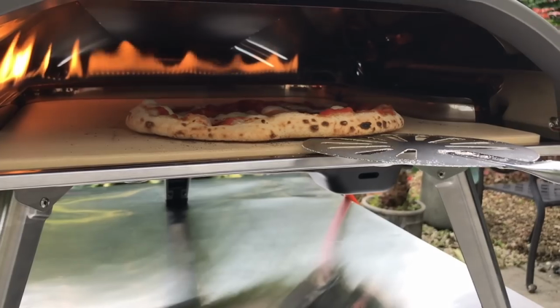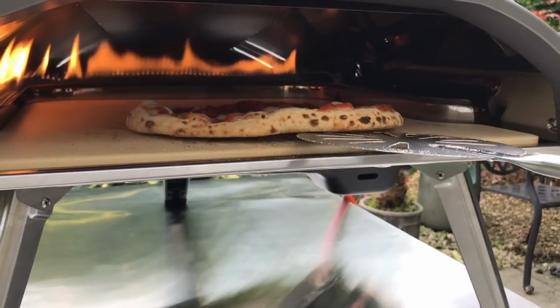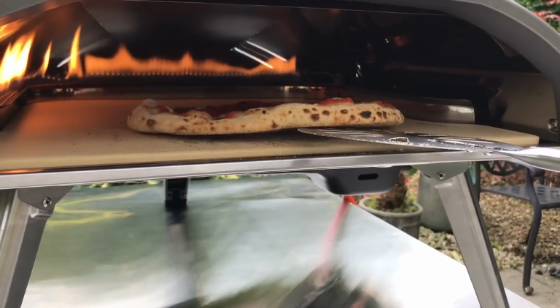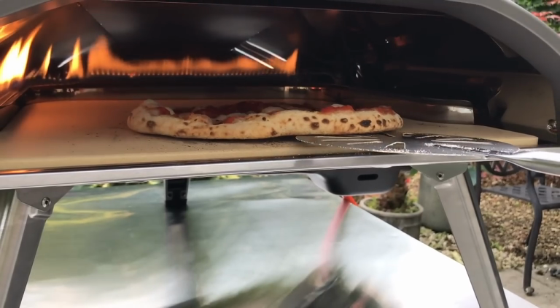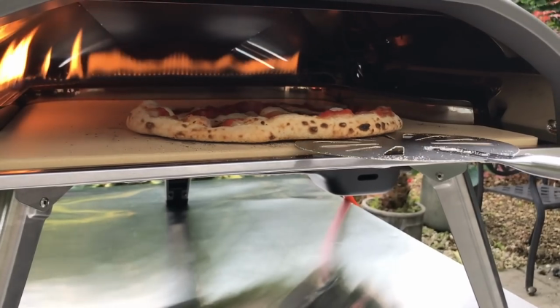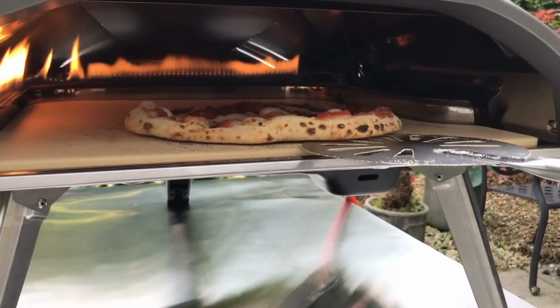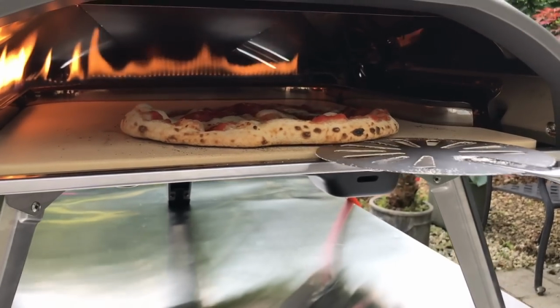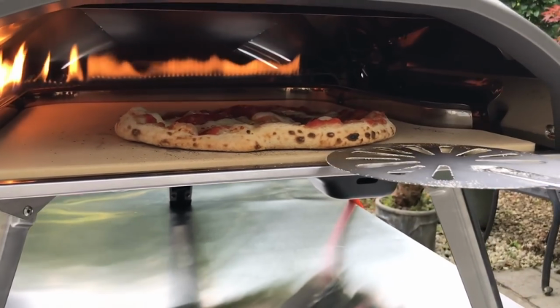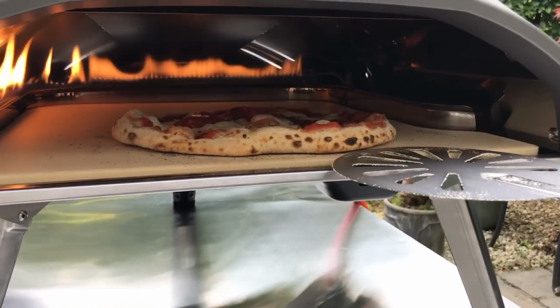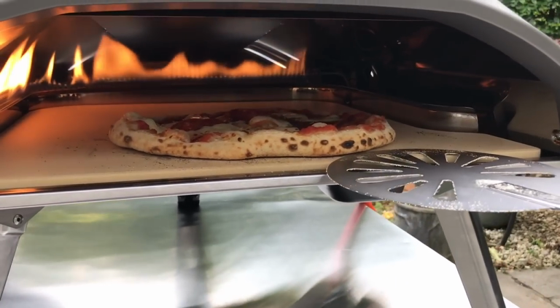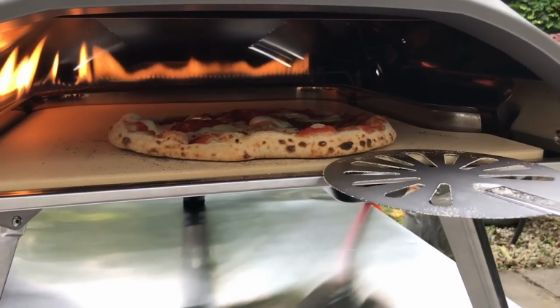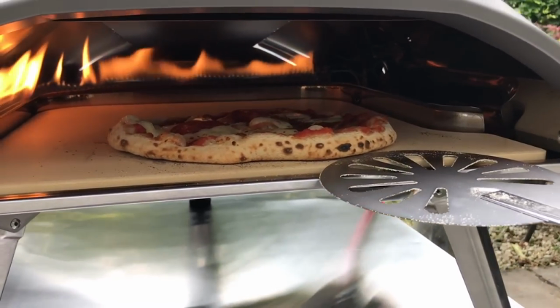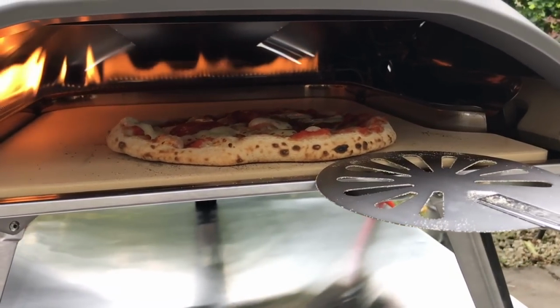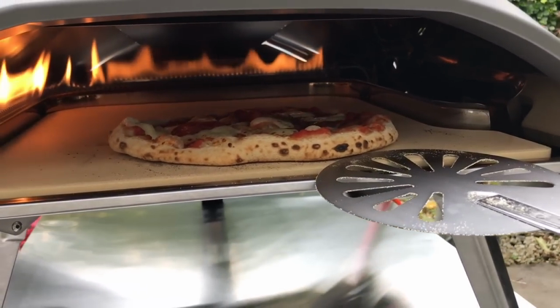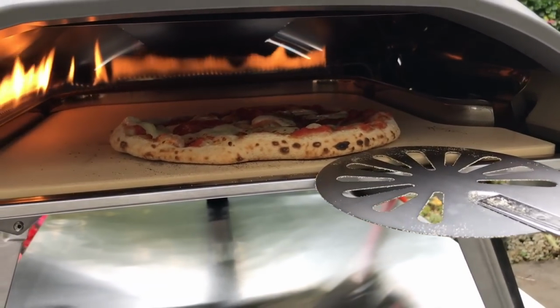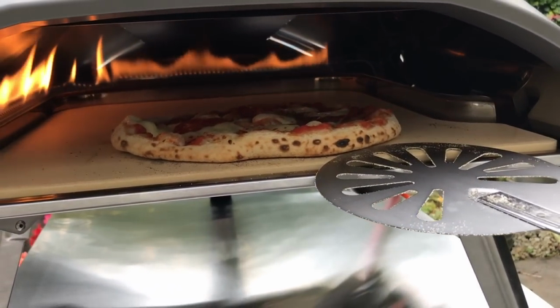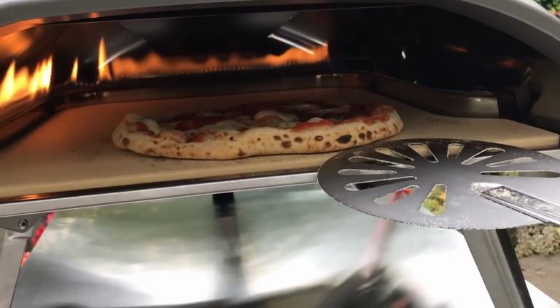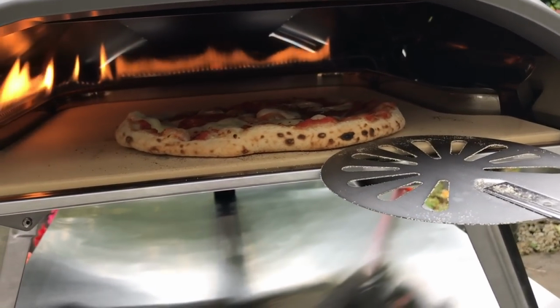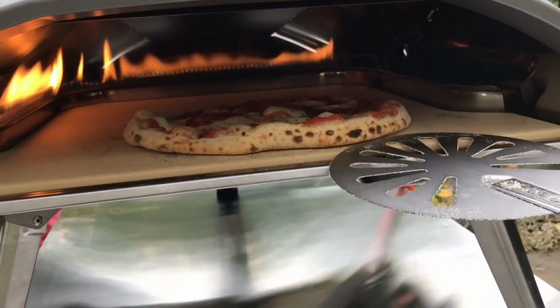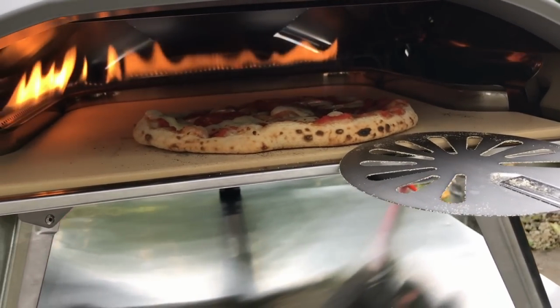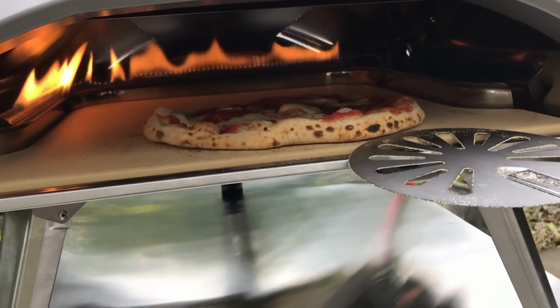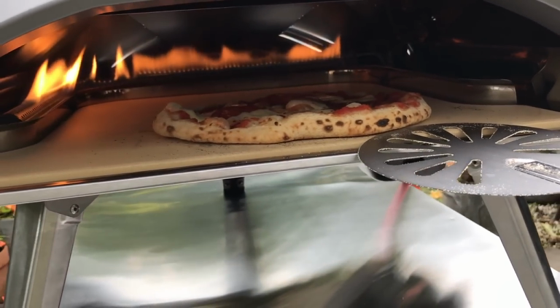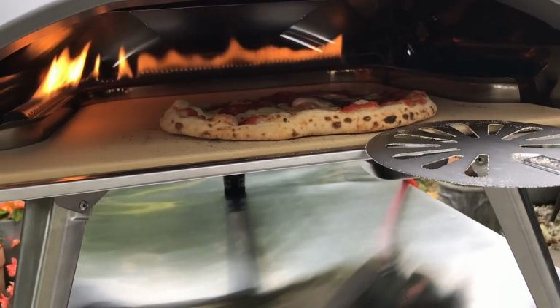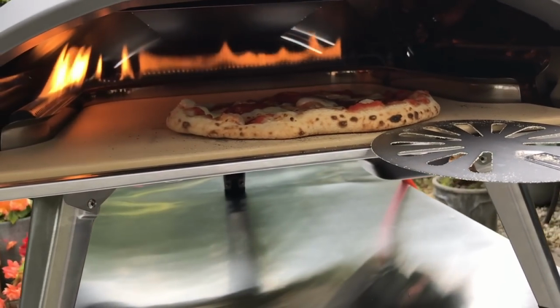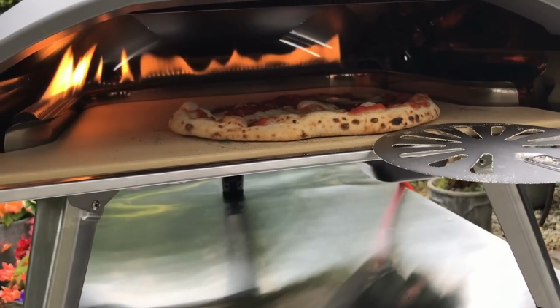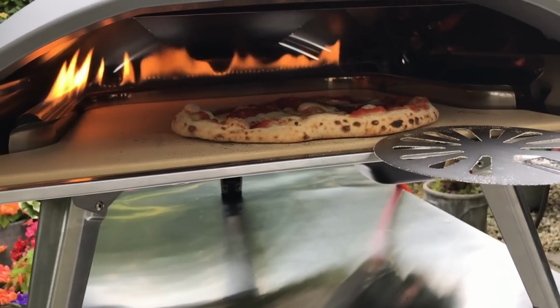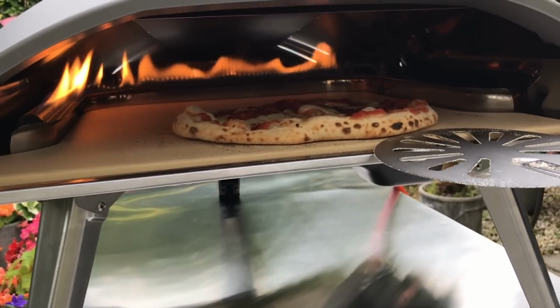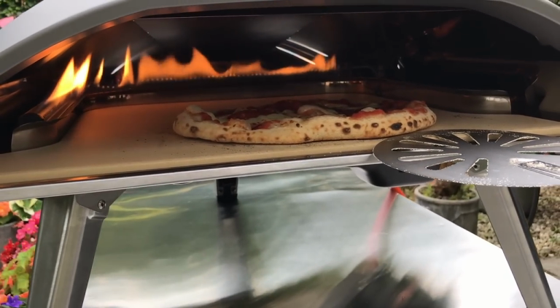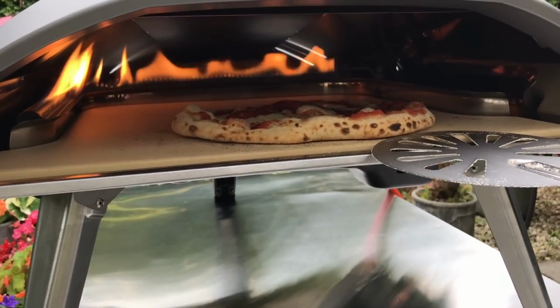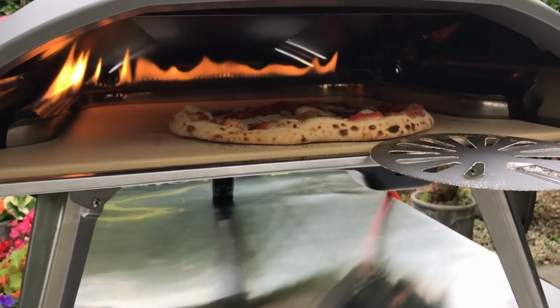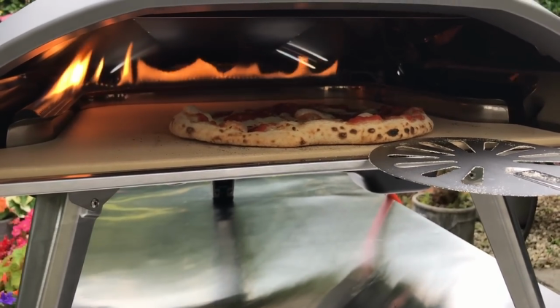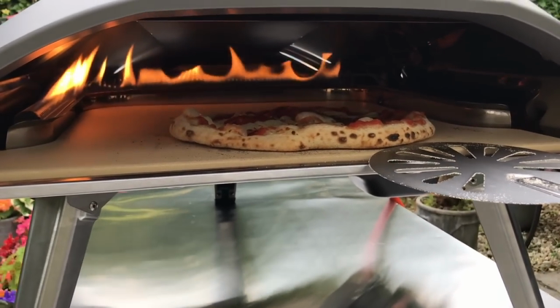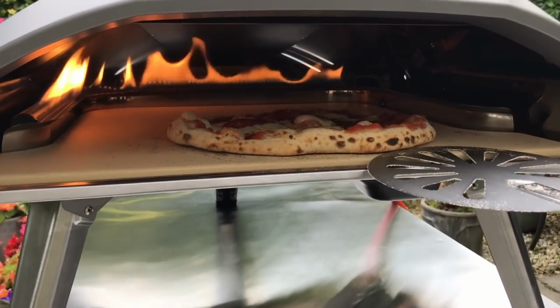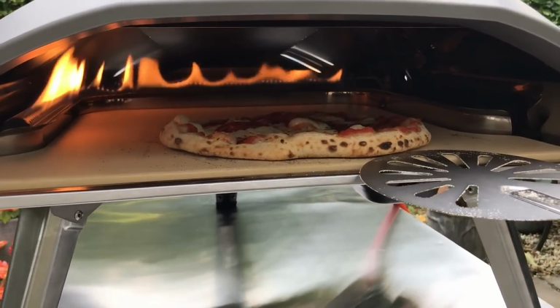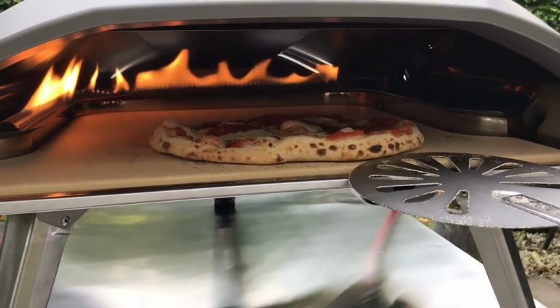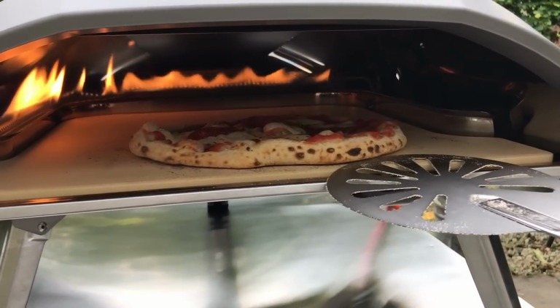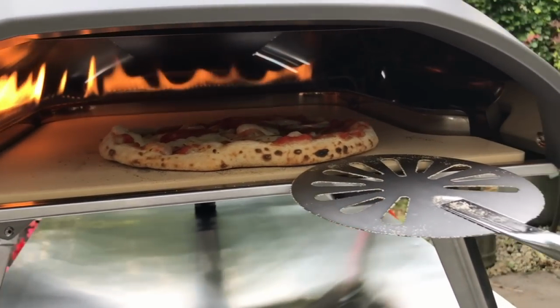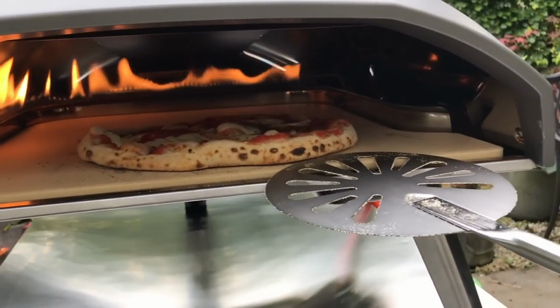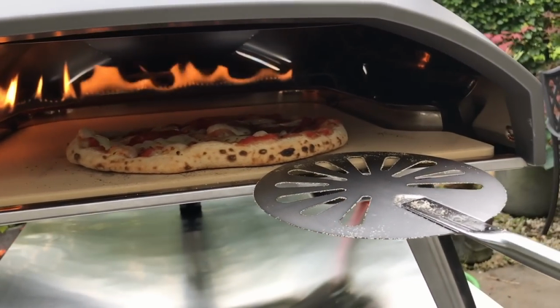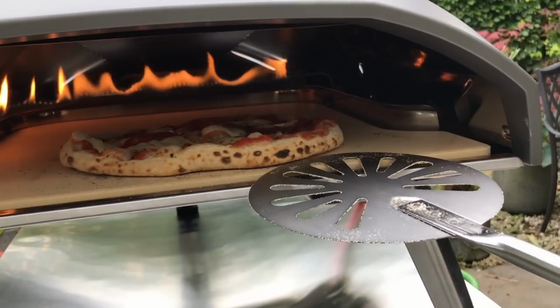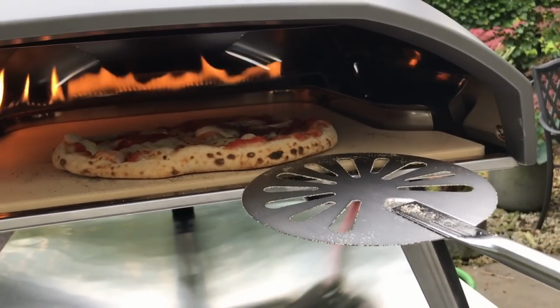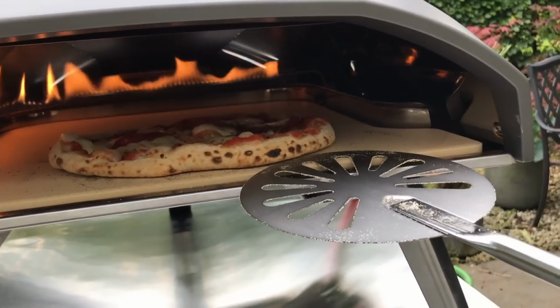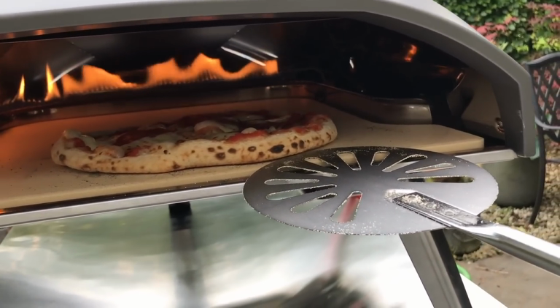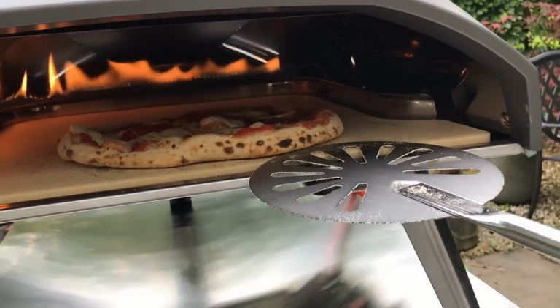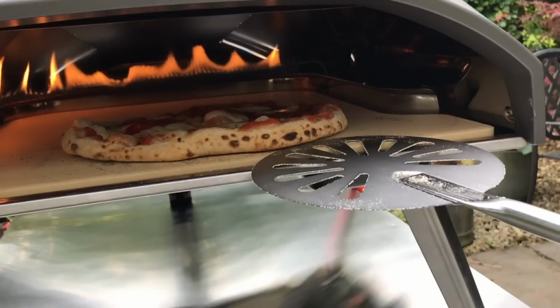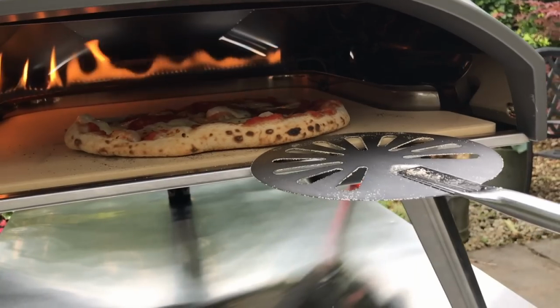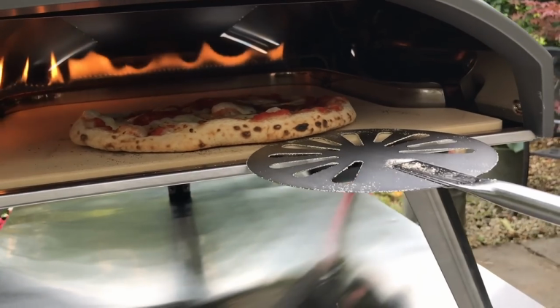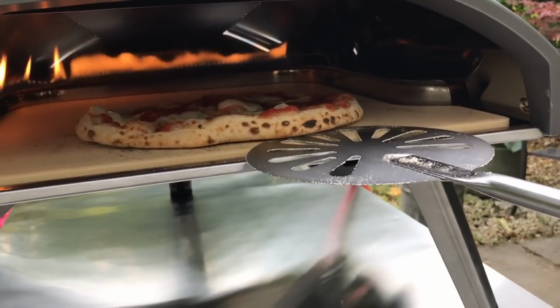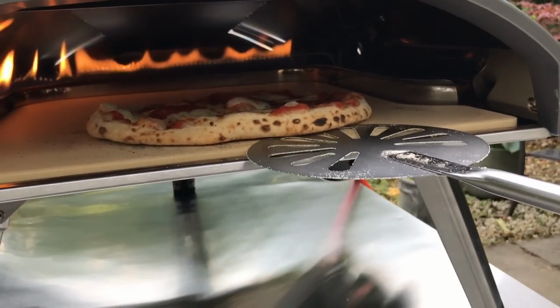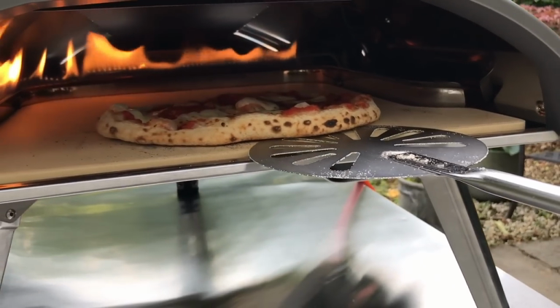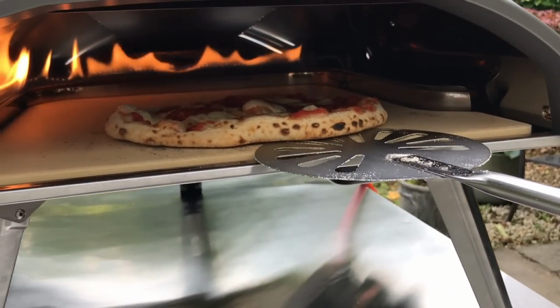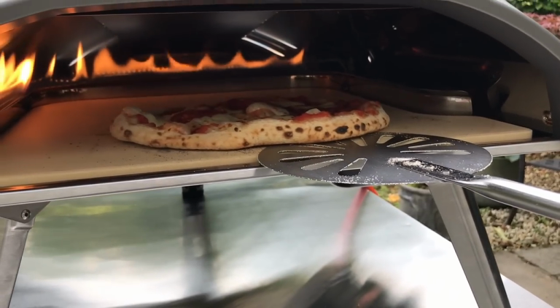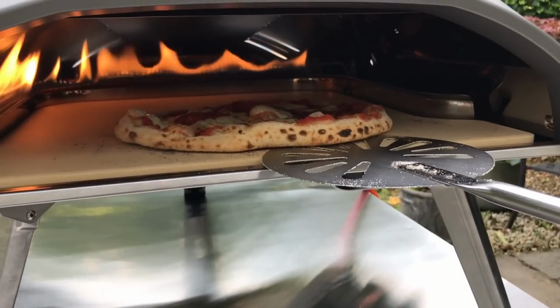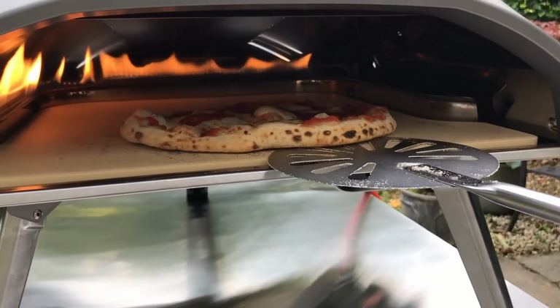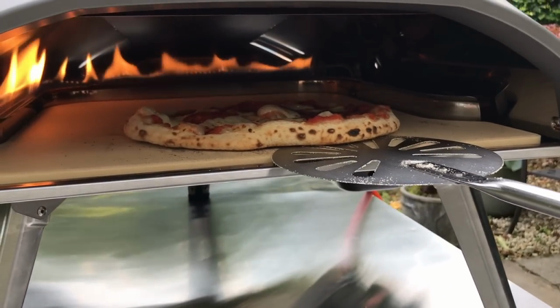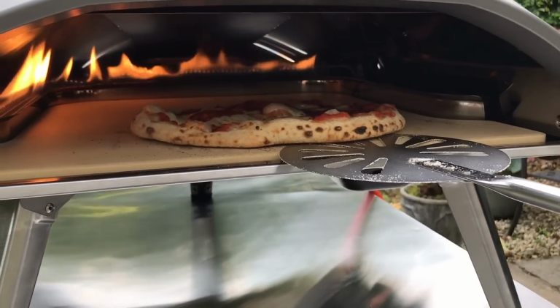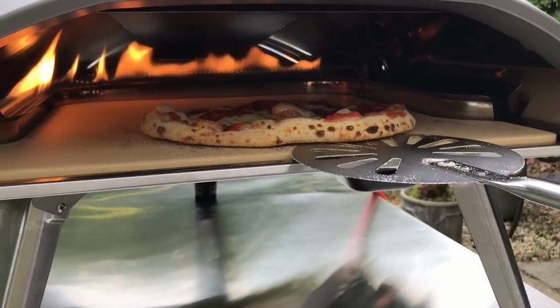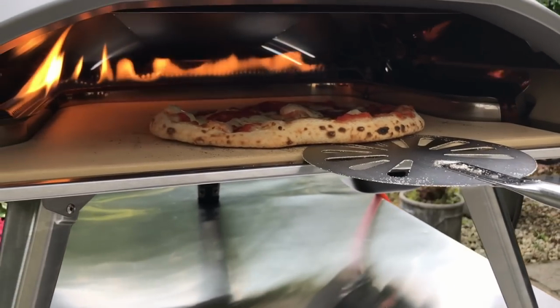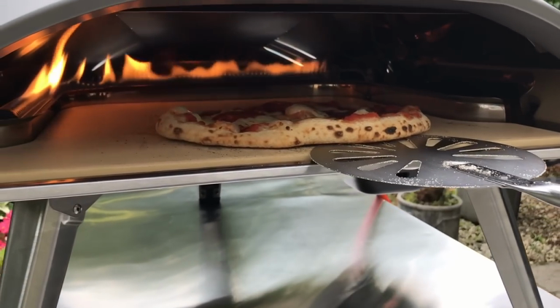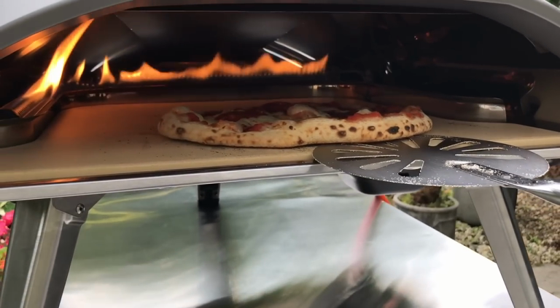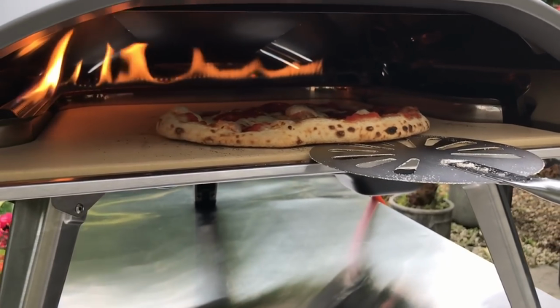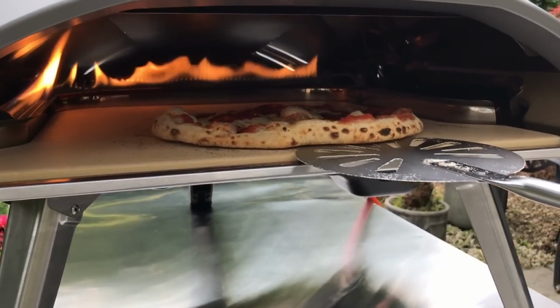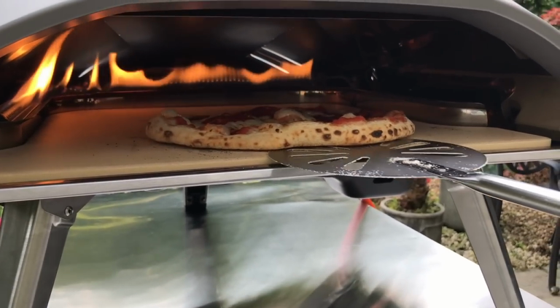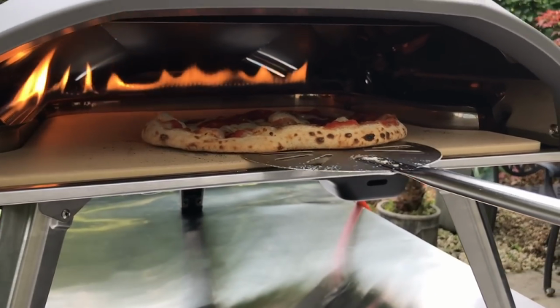This is exactly the same dough as the previous cook — I've just made it bigger.